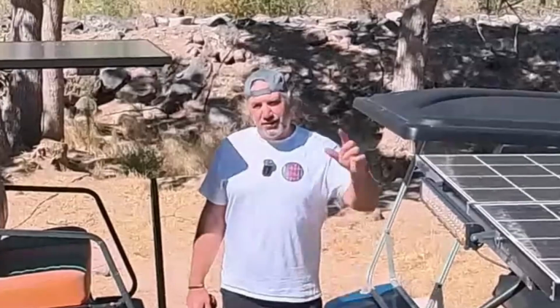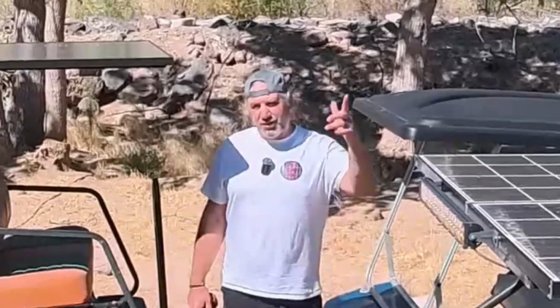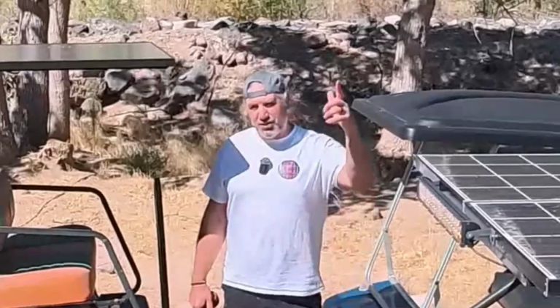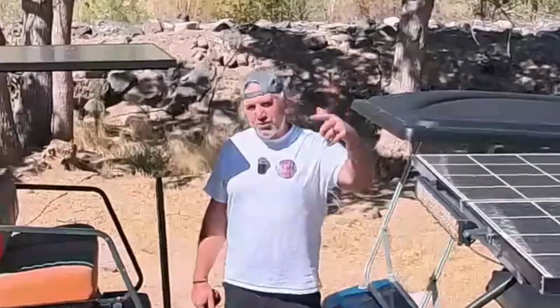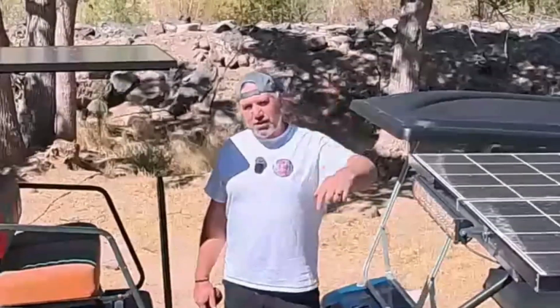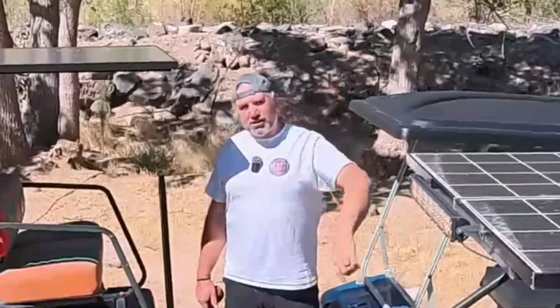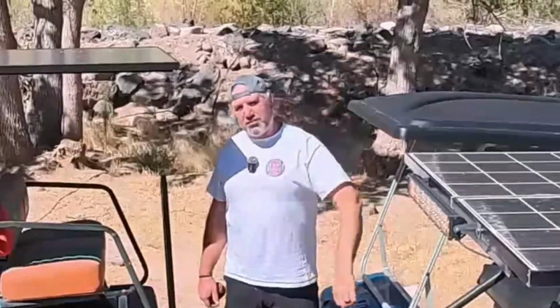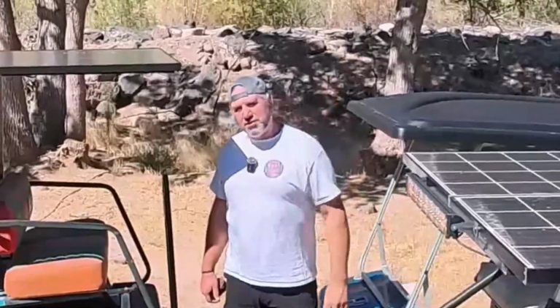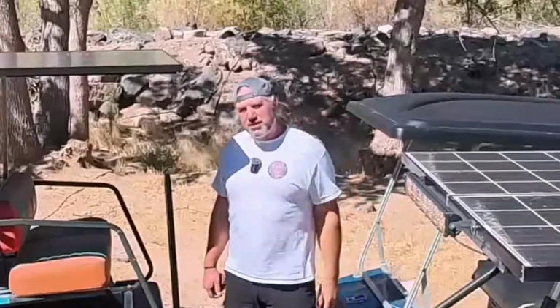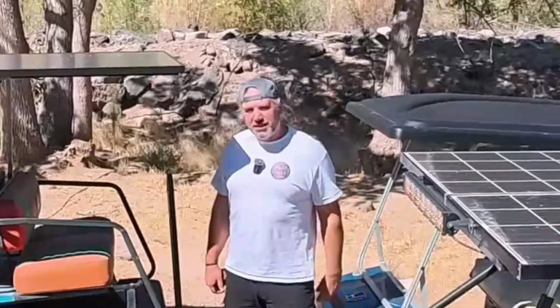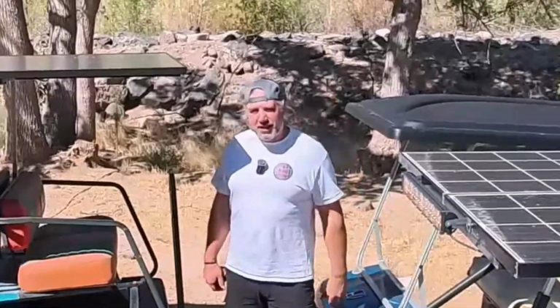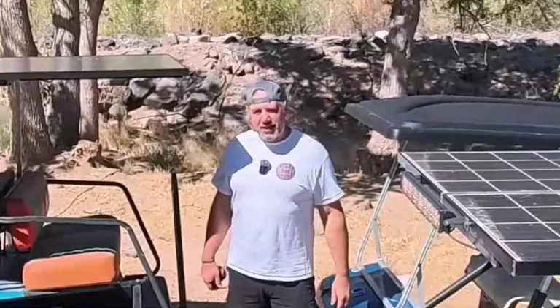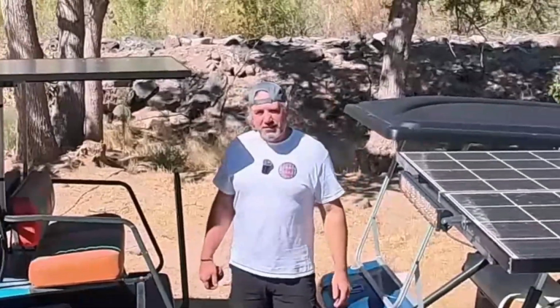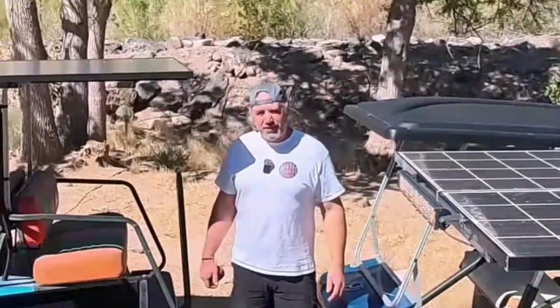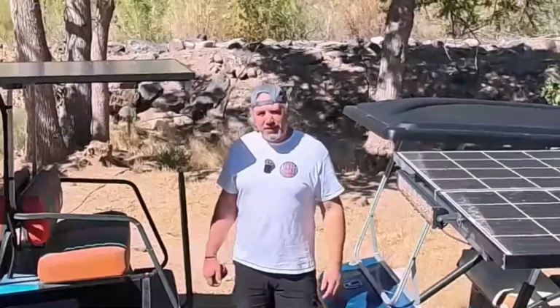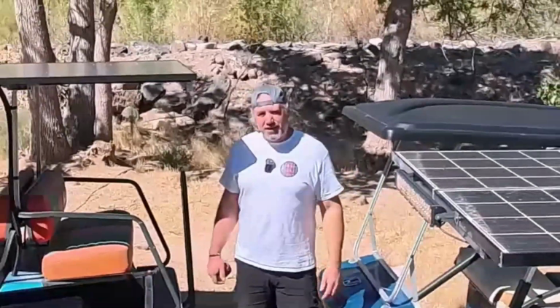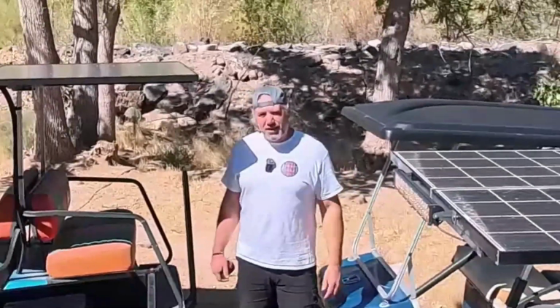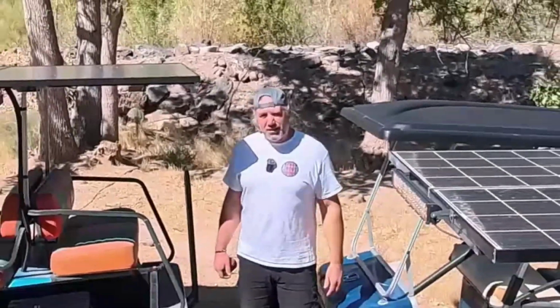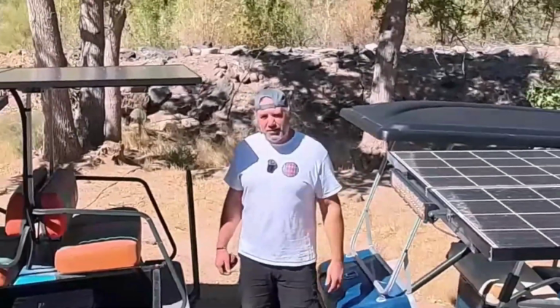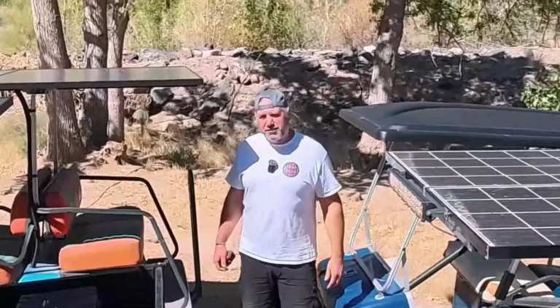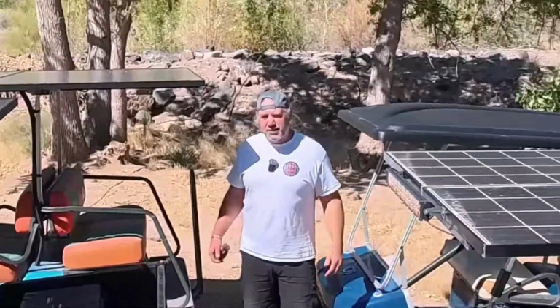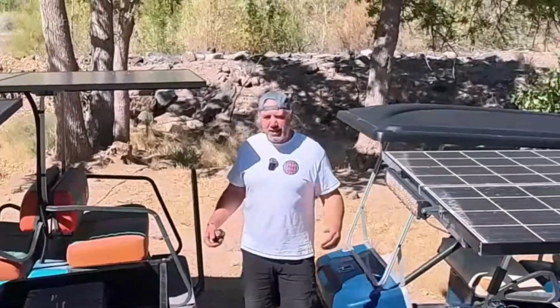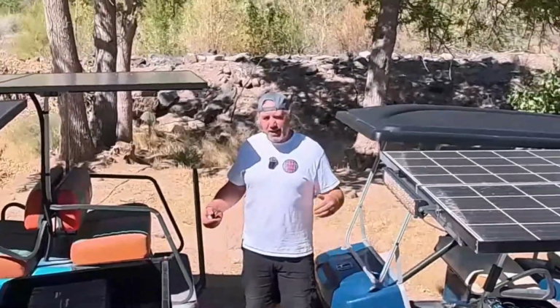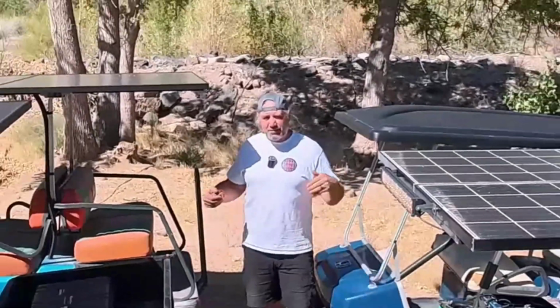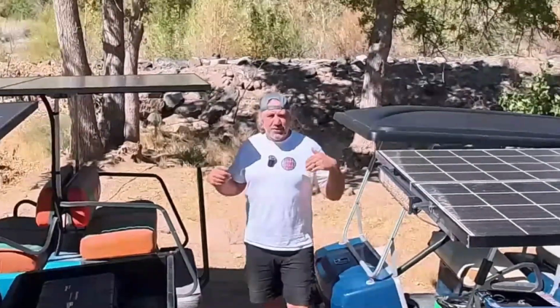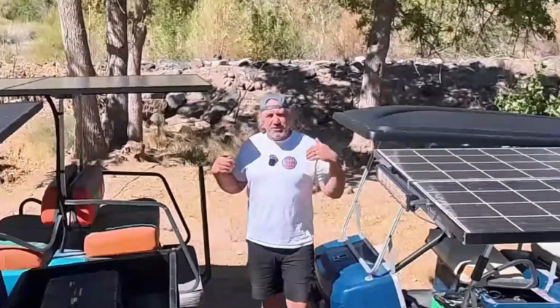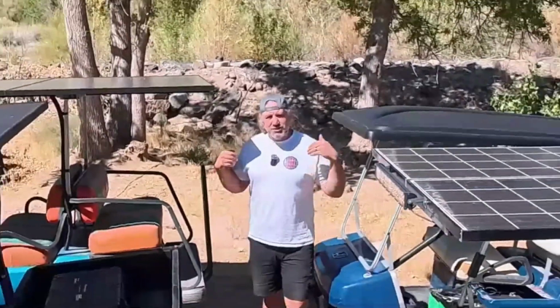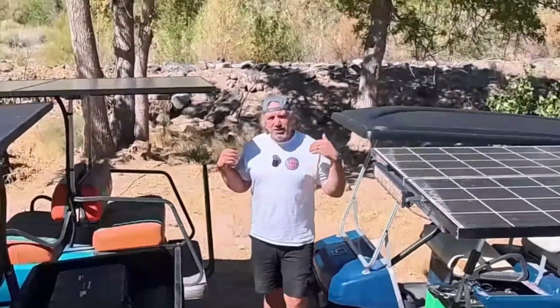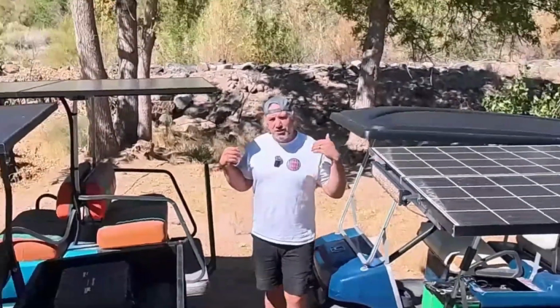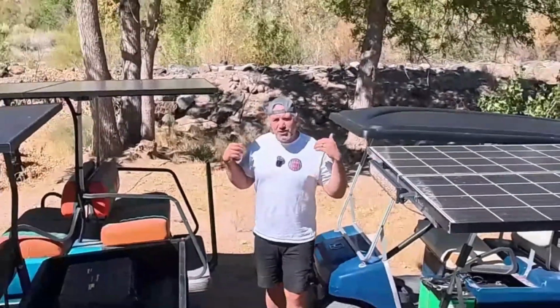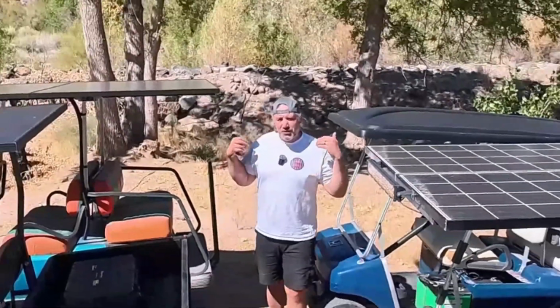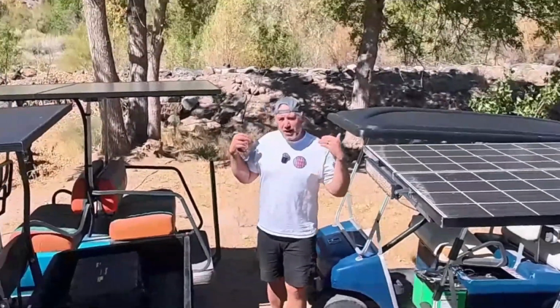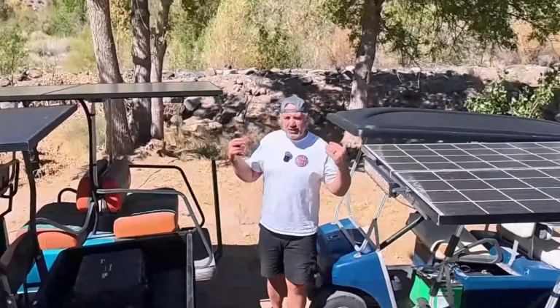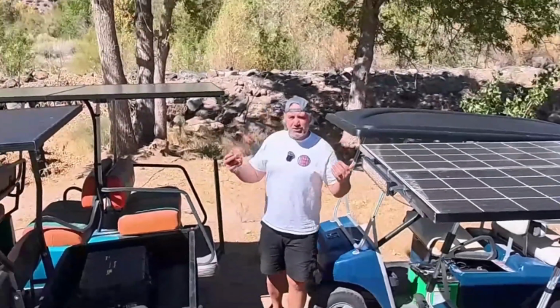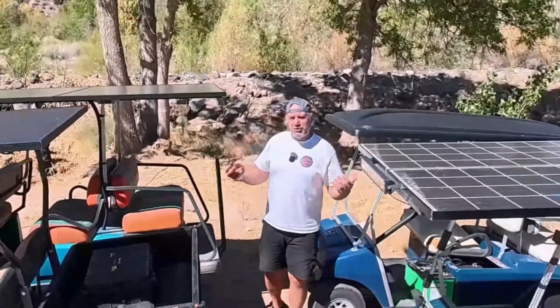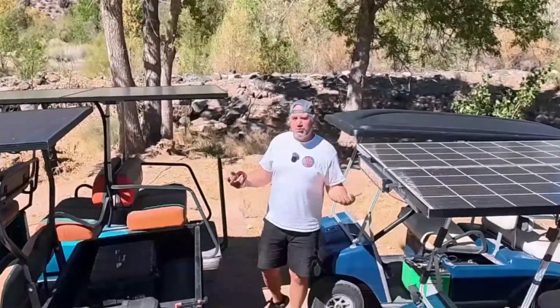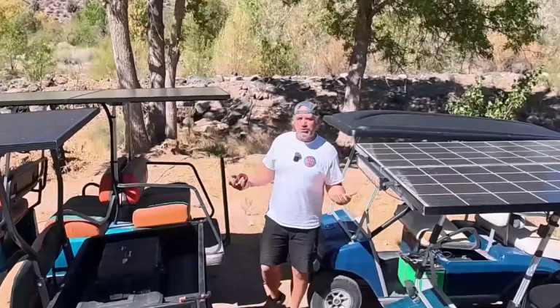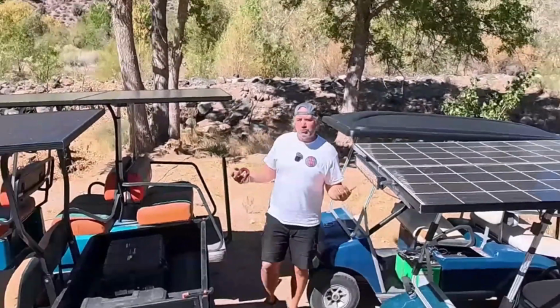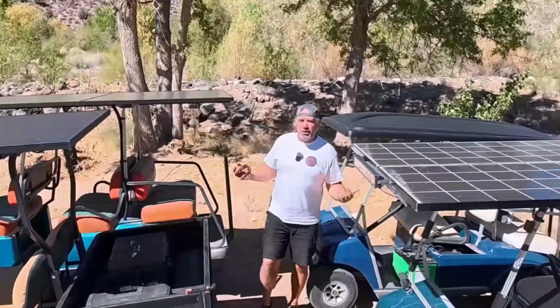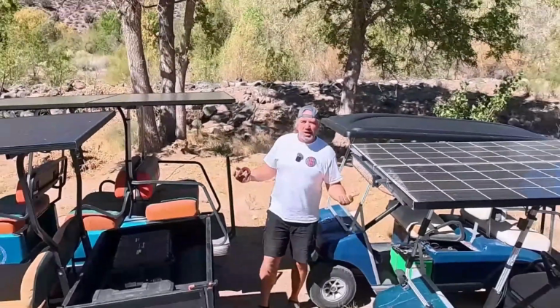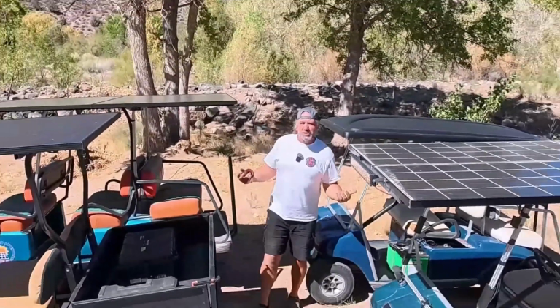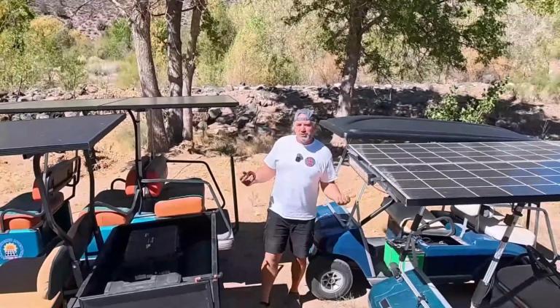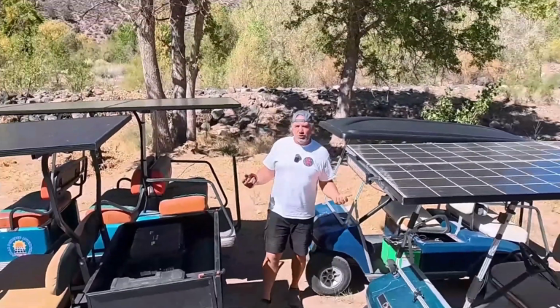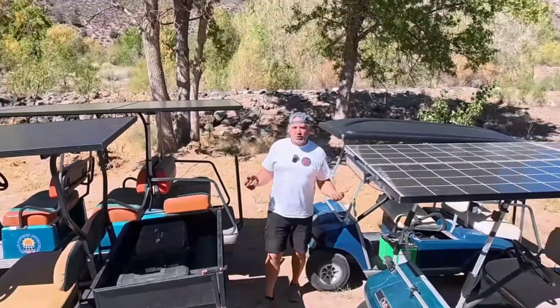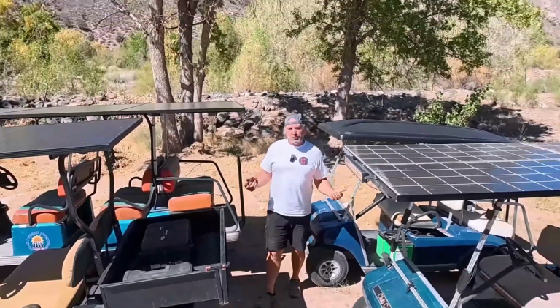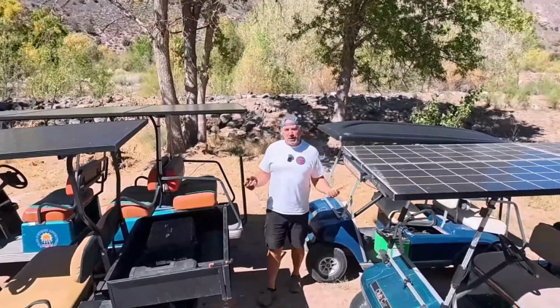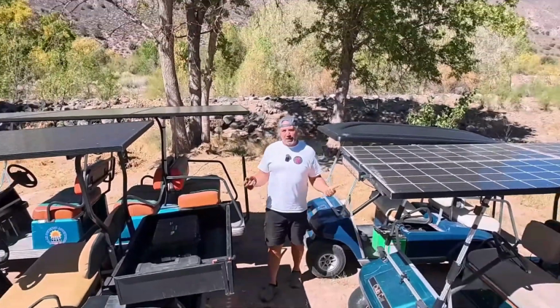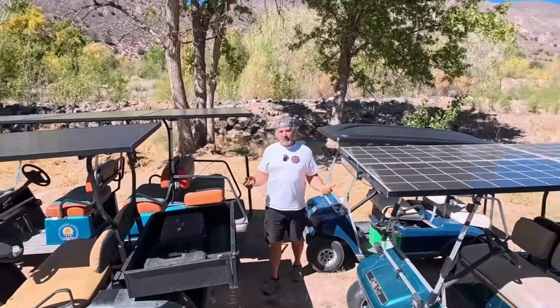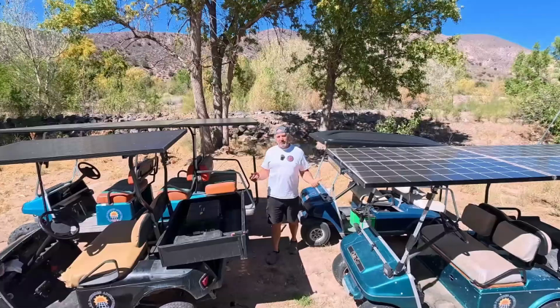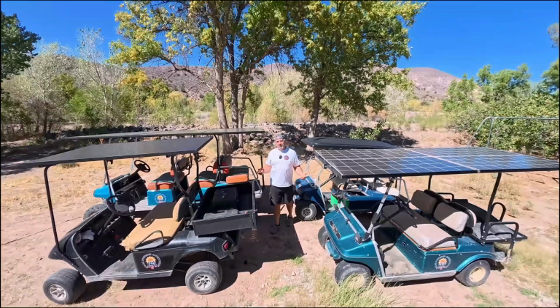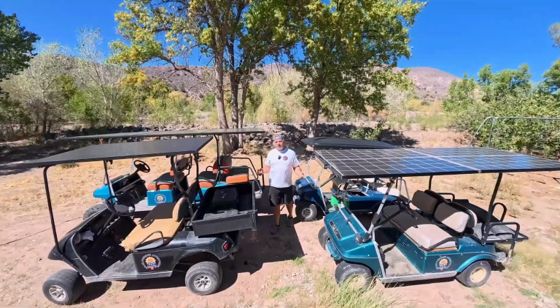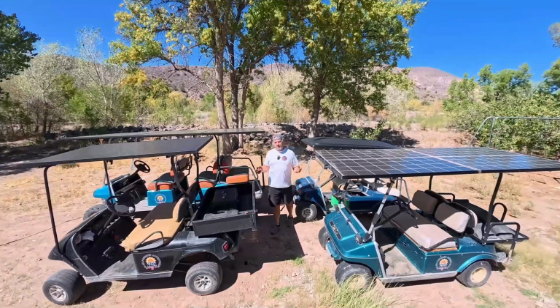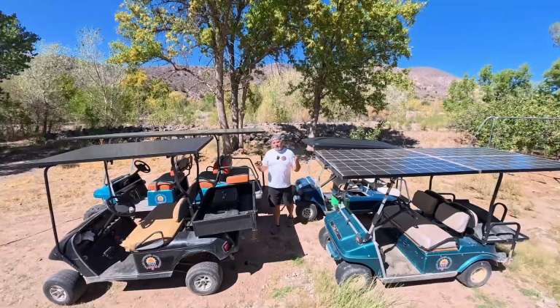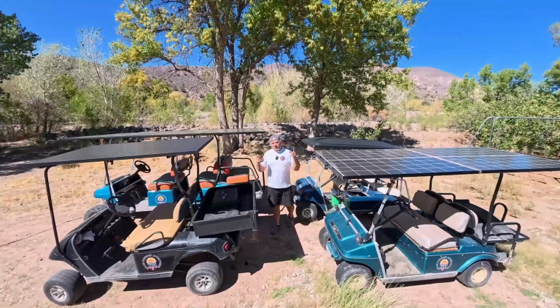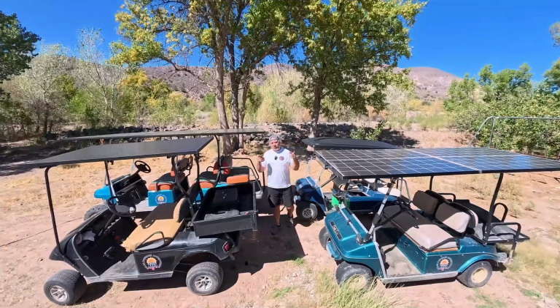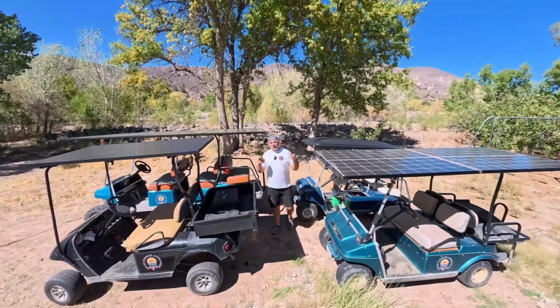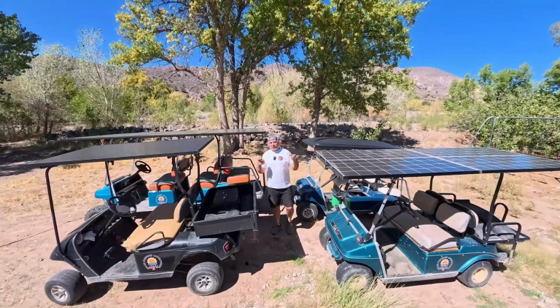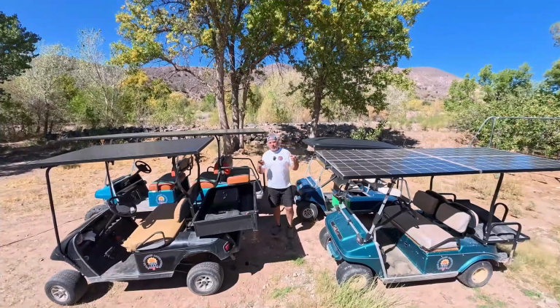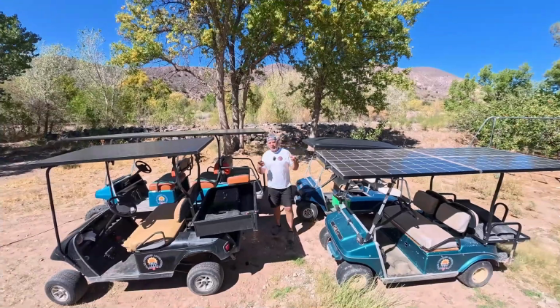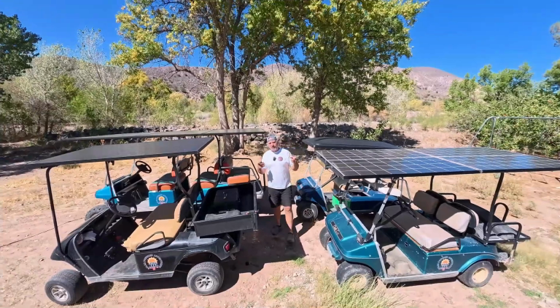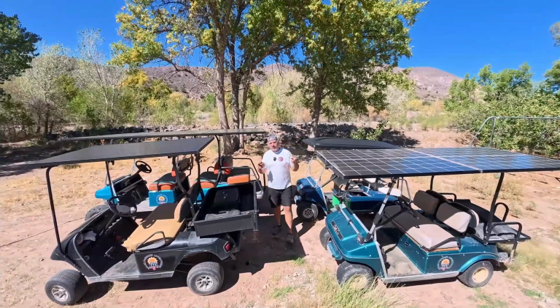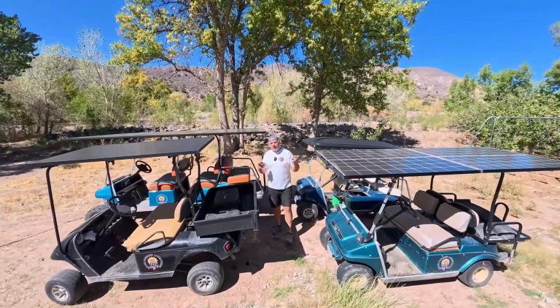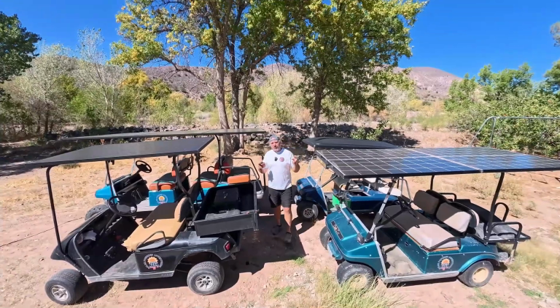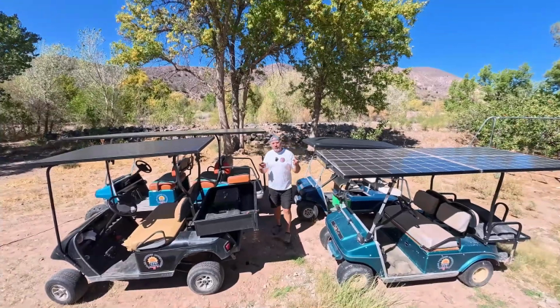Hello, welcome to today's video. Today I'm going to show you how to choose the right solar panel for your golf cart.